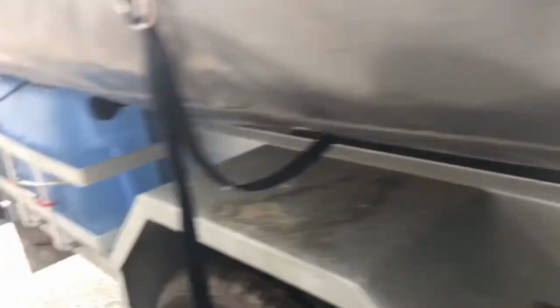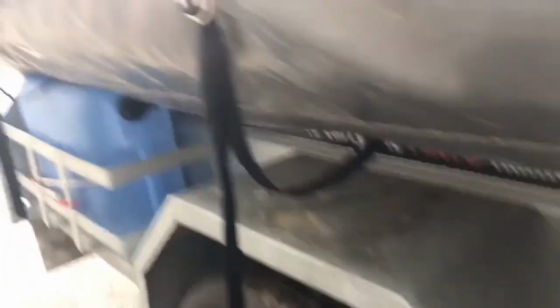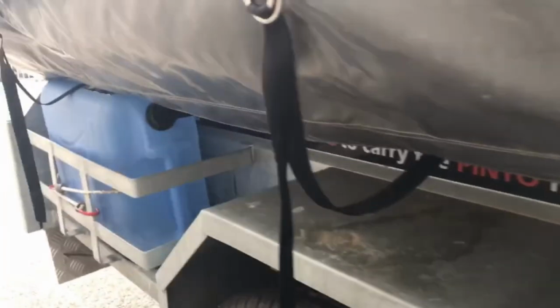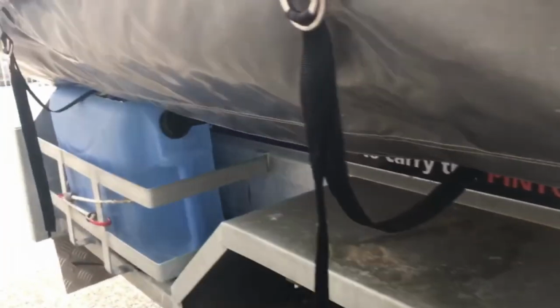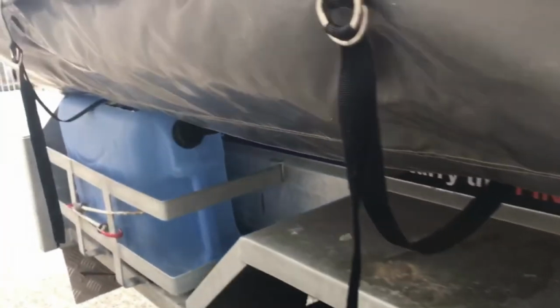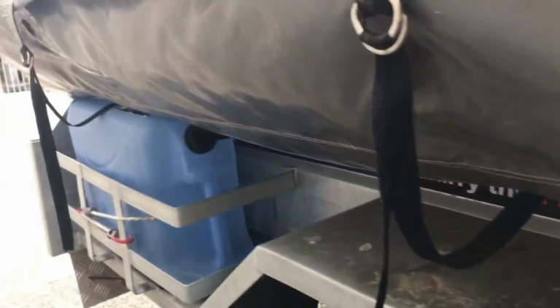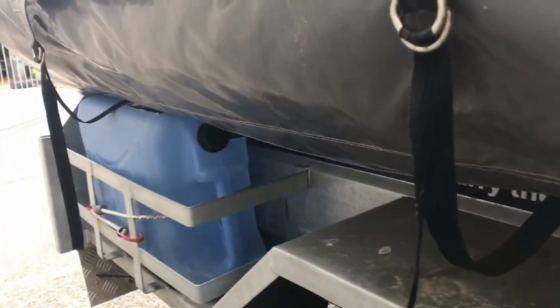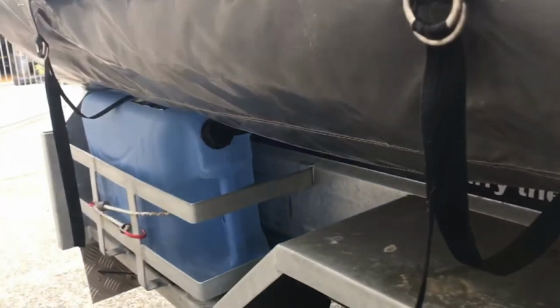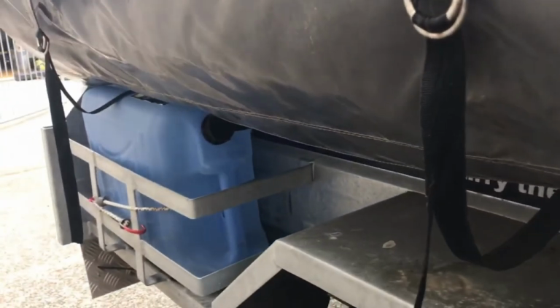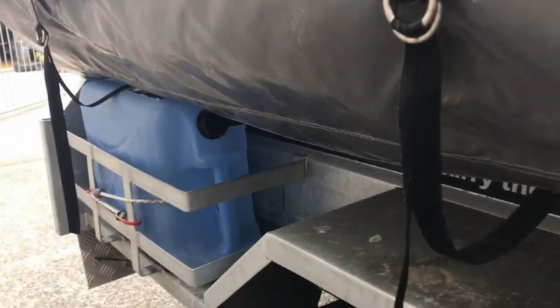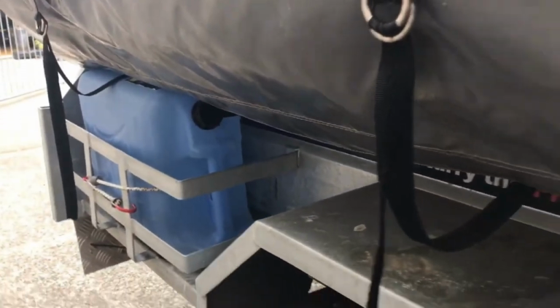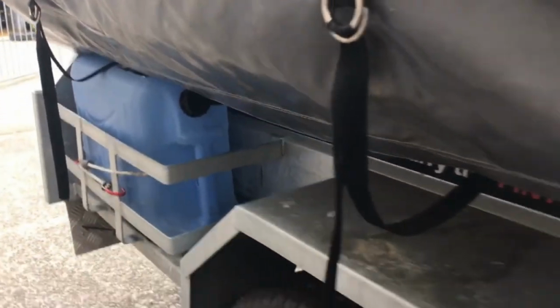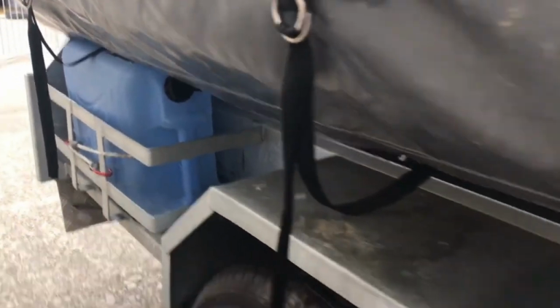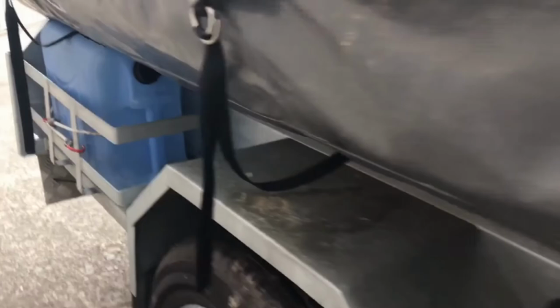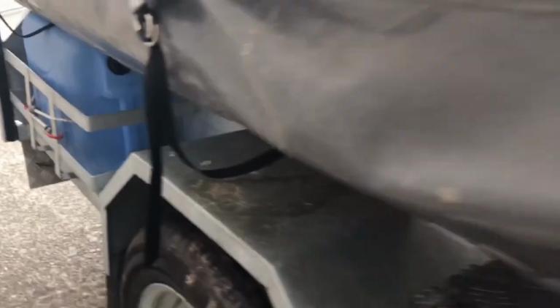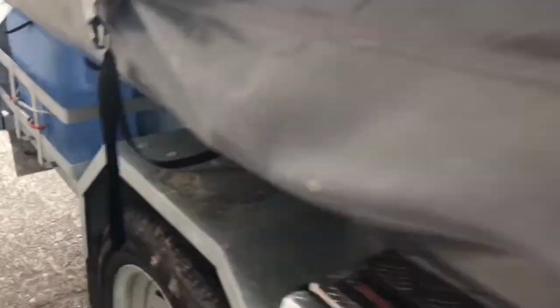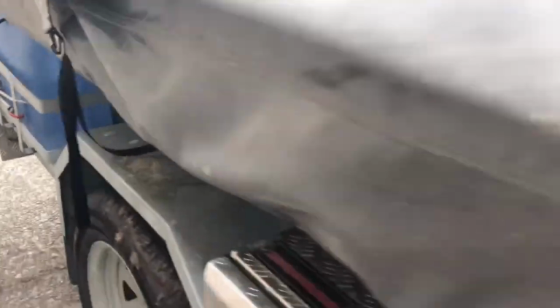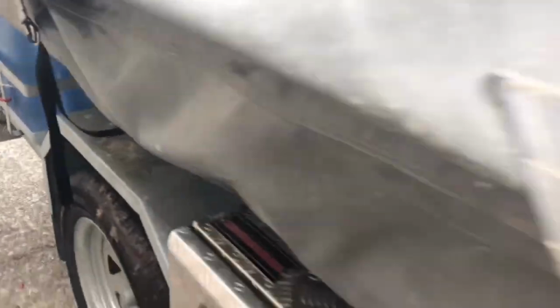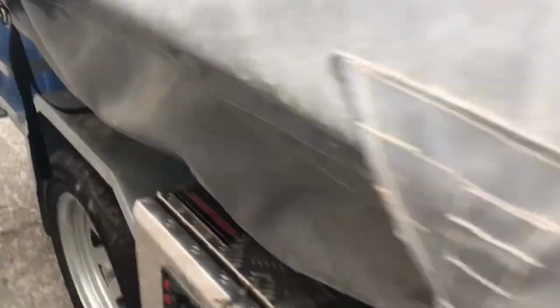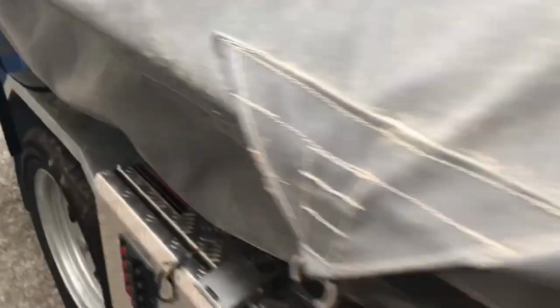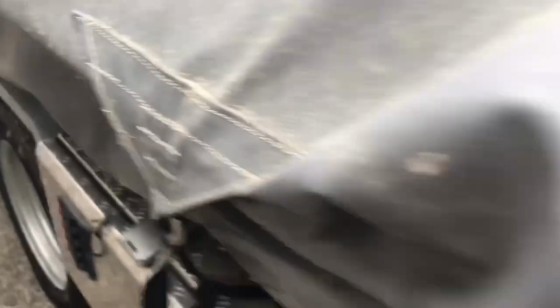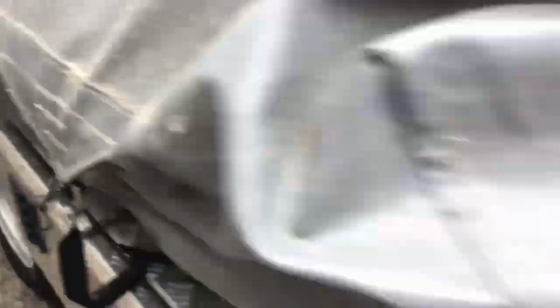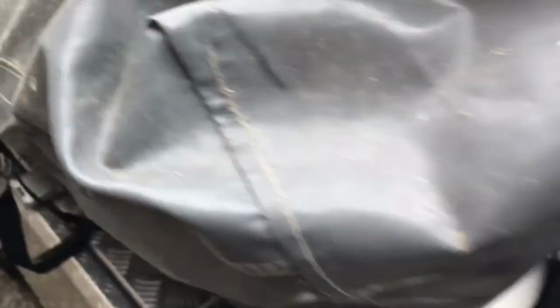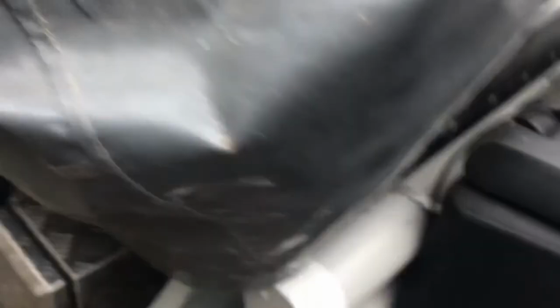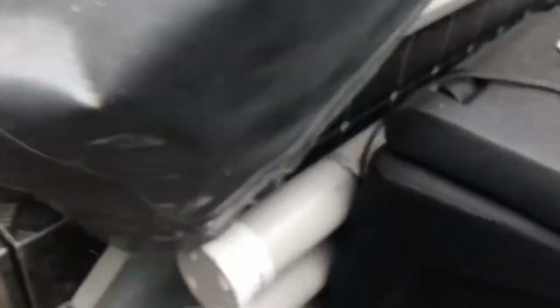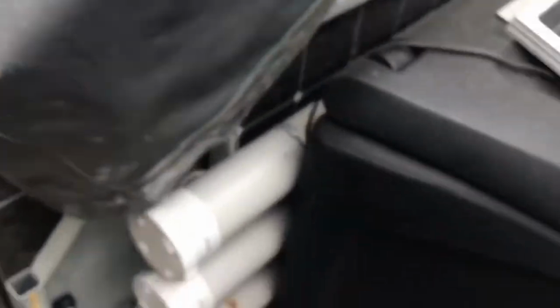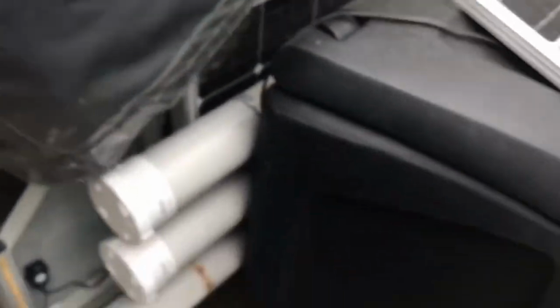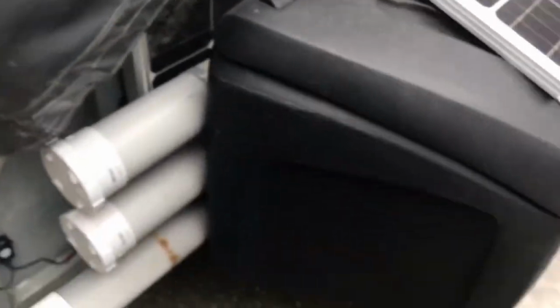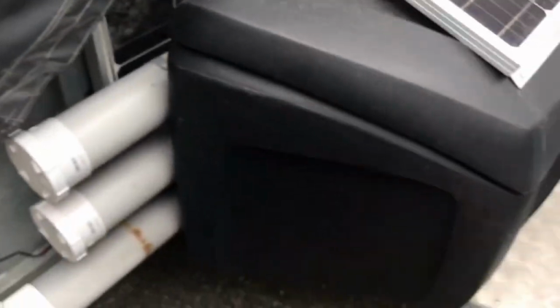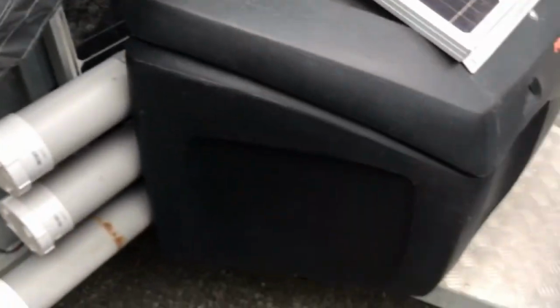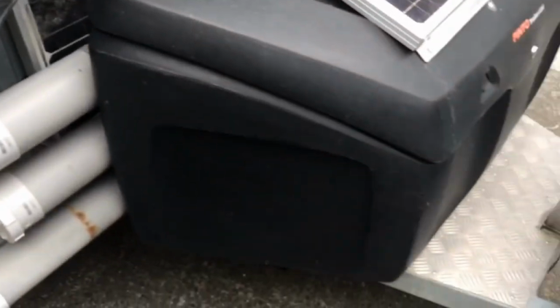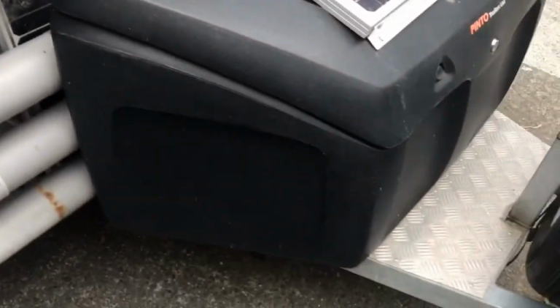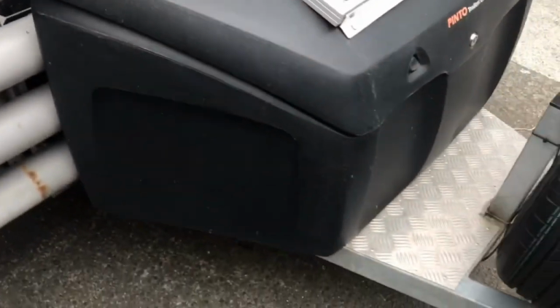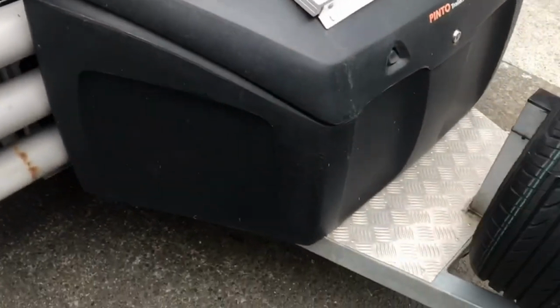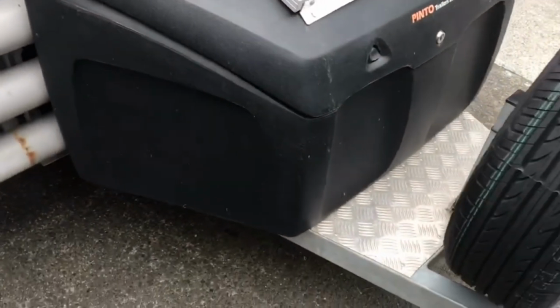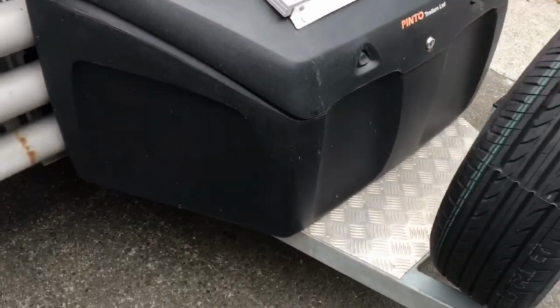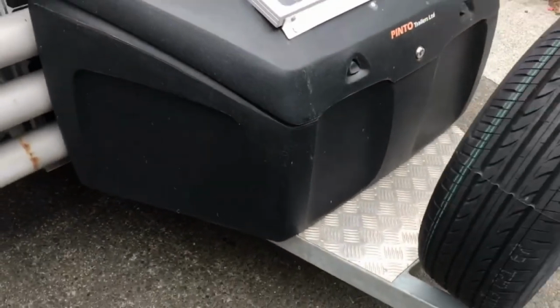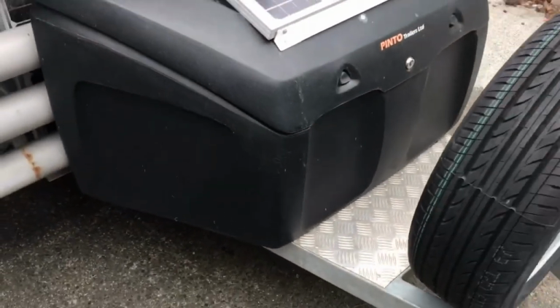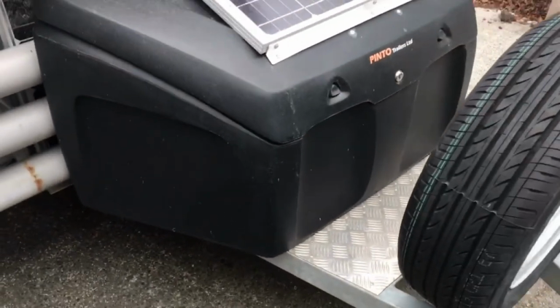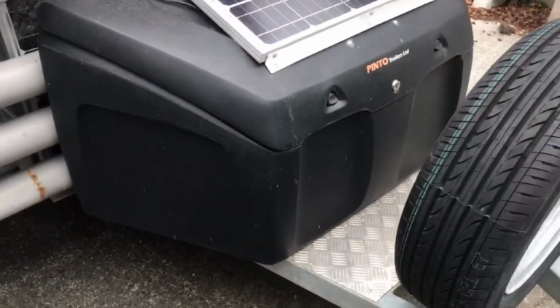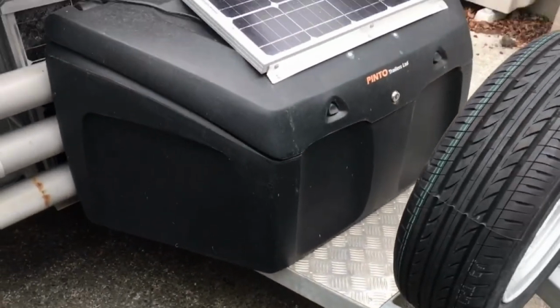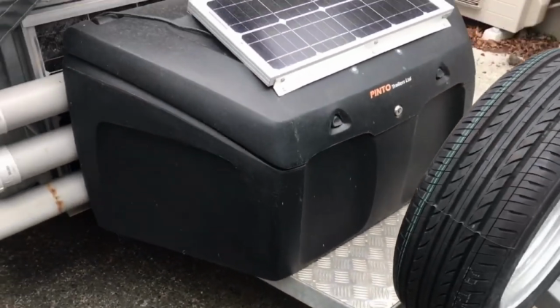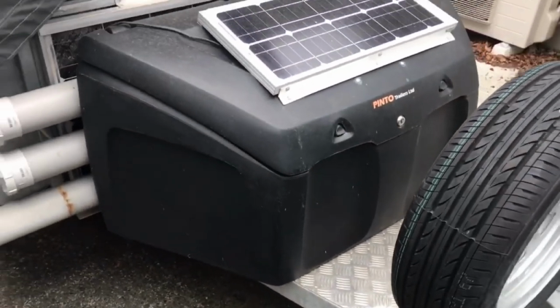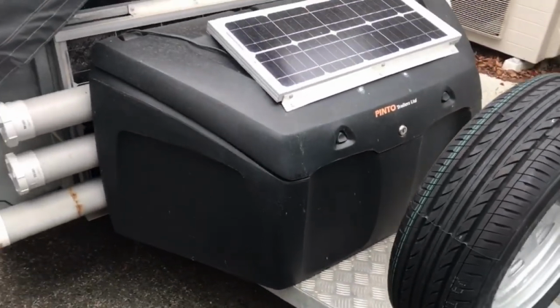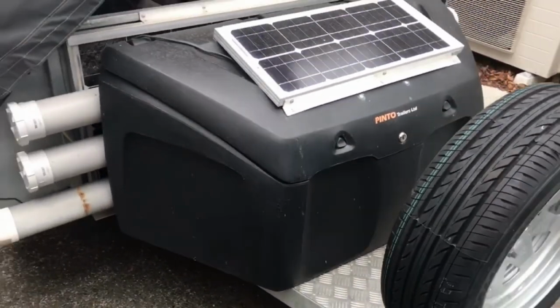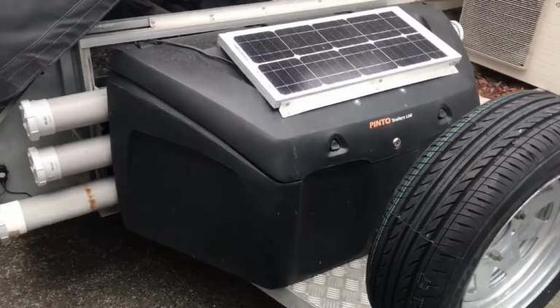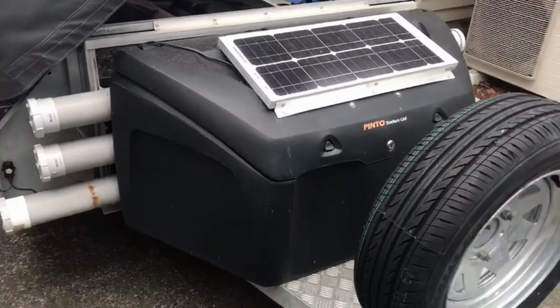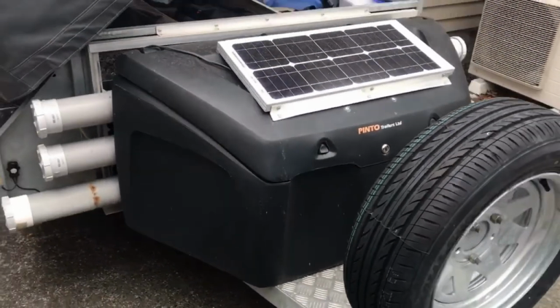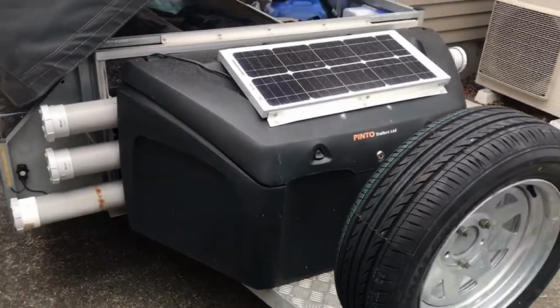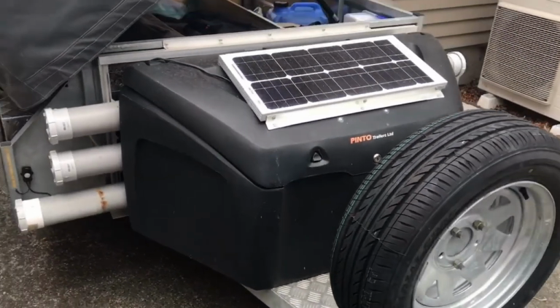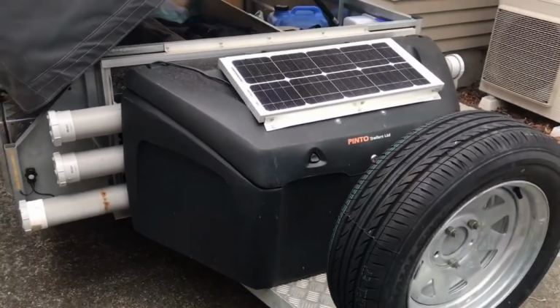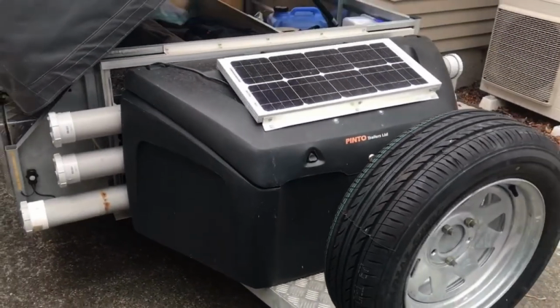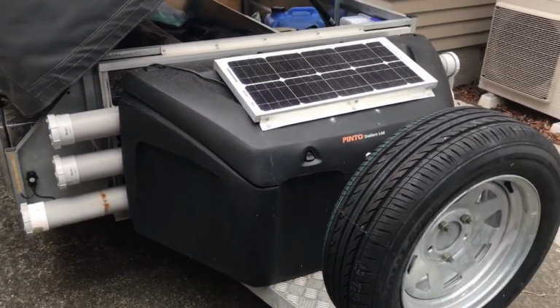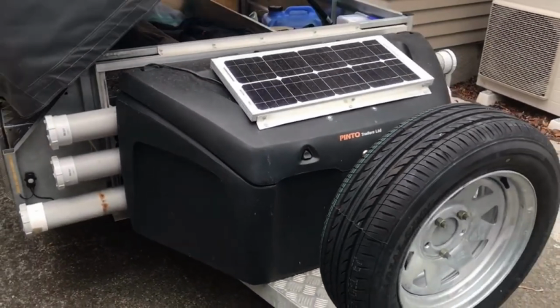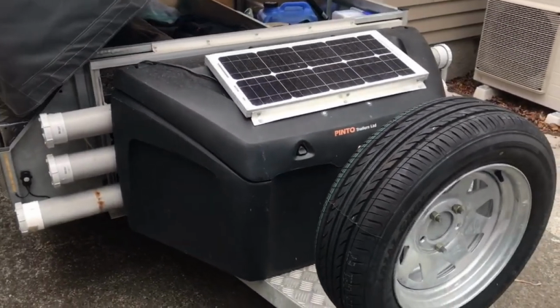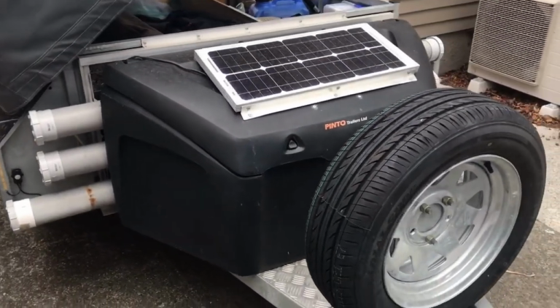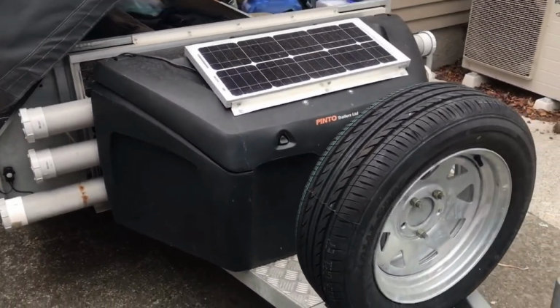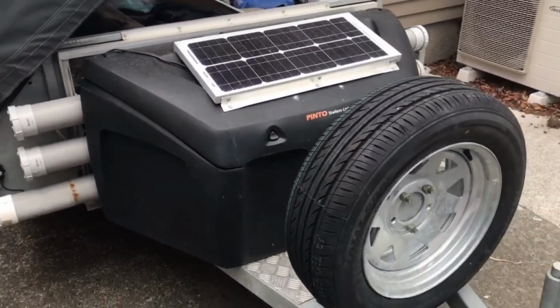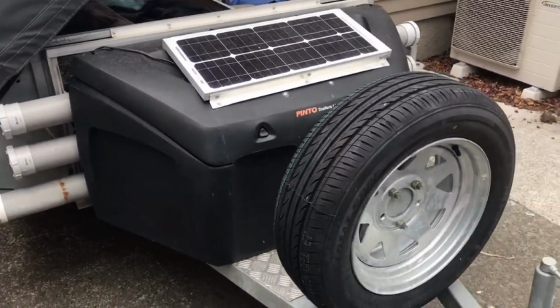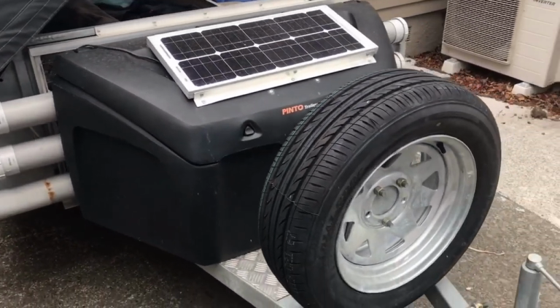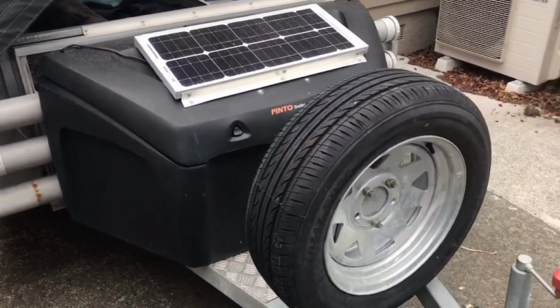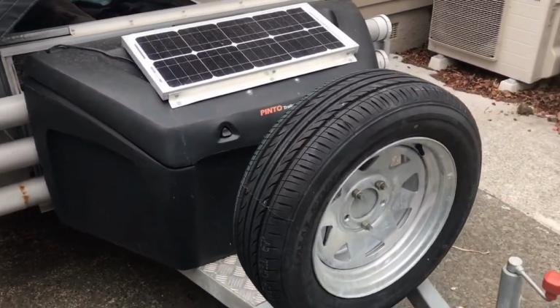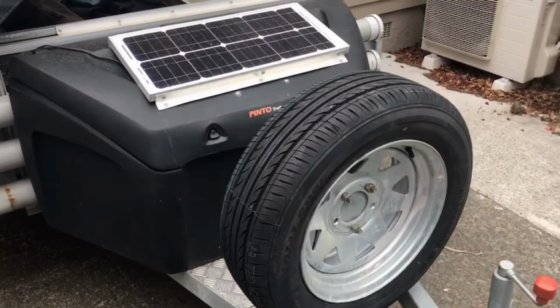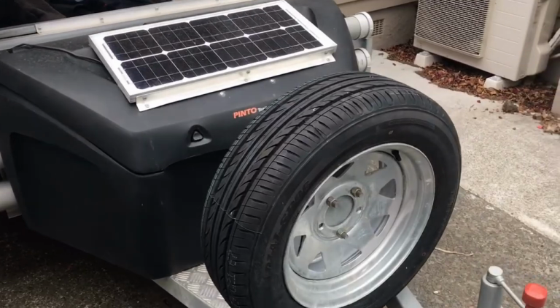Another water carrier on there. This will make a bit more sense when I show you around the trailer system once it's actually put up.